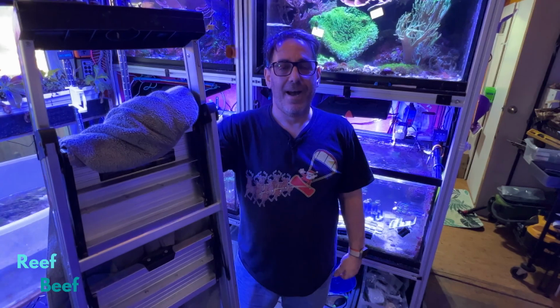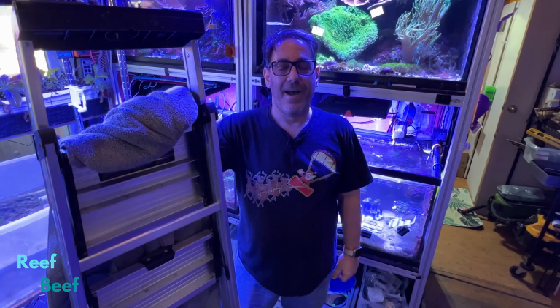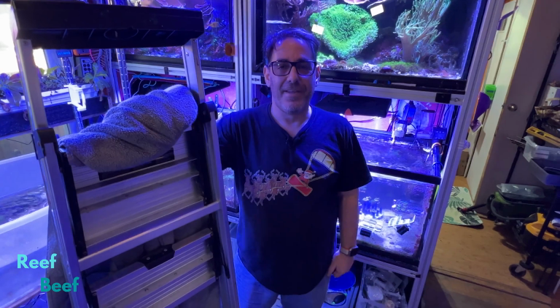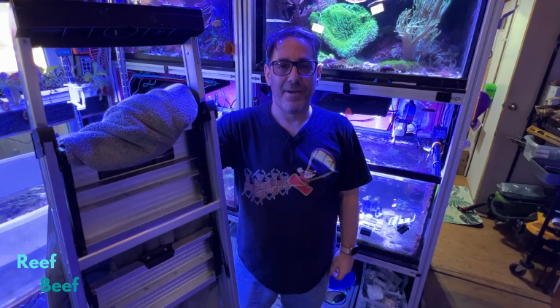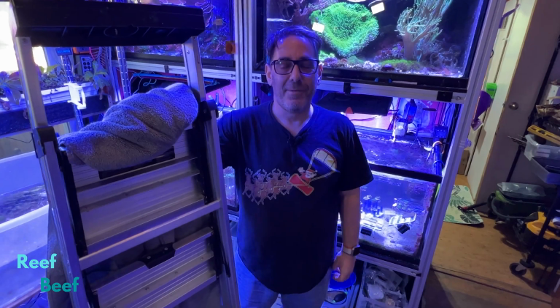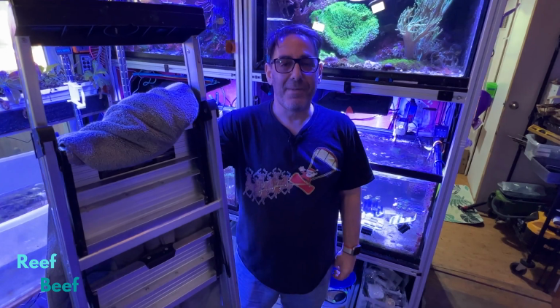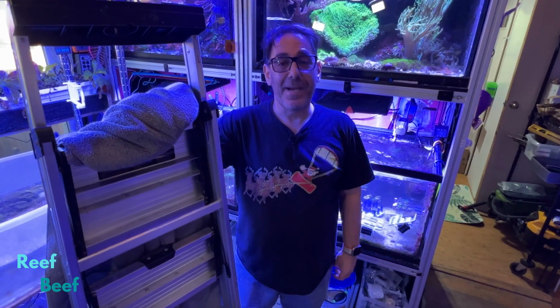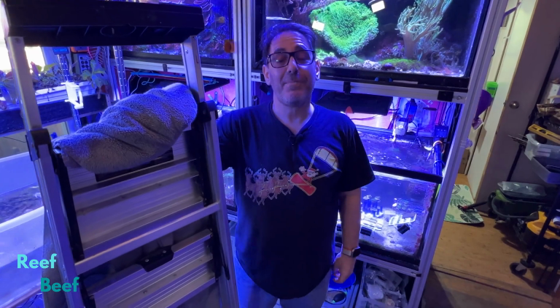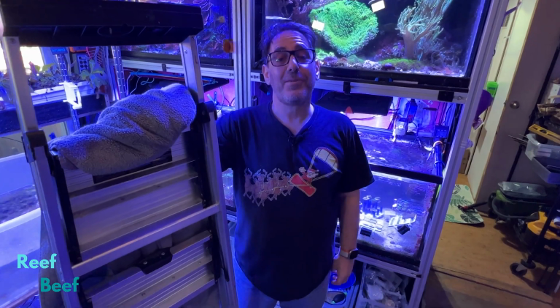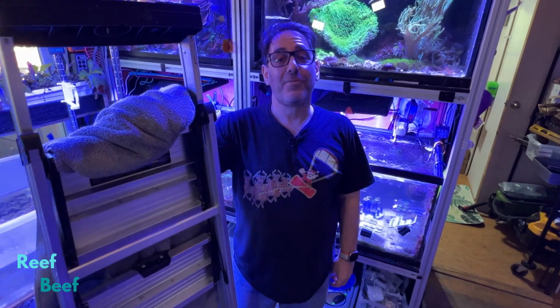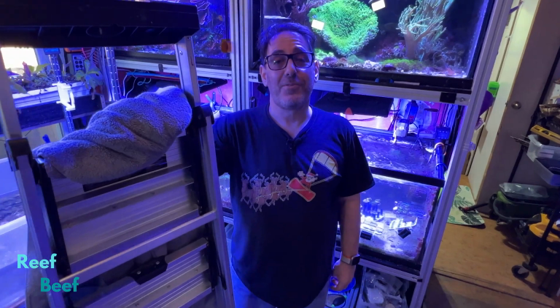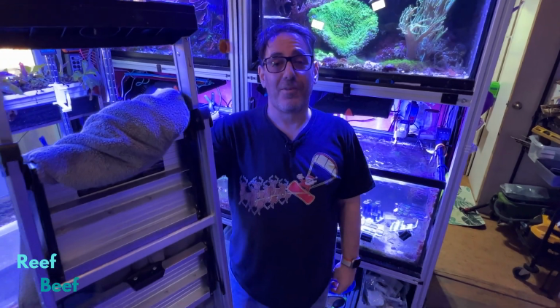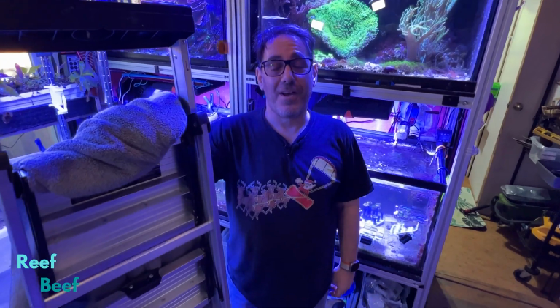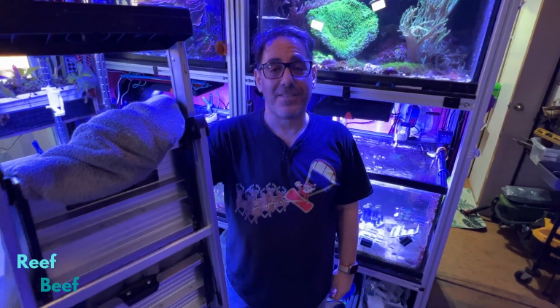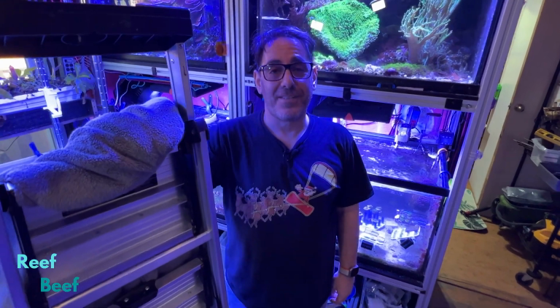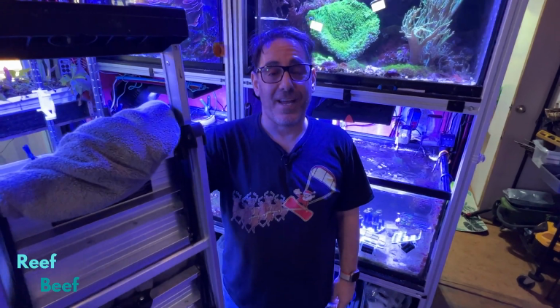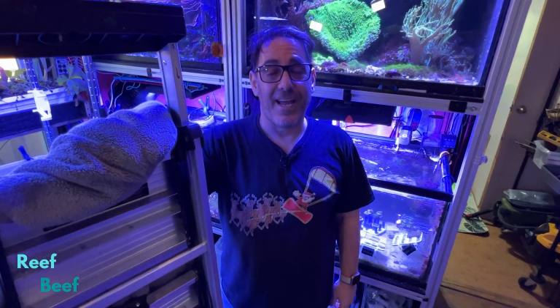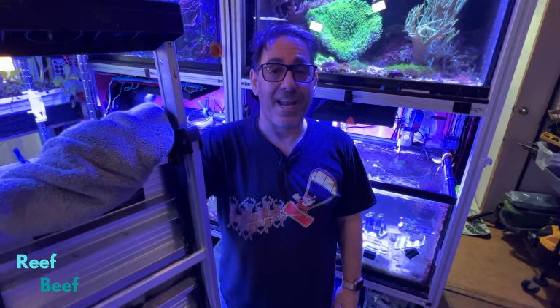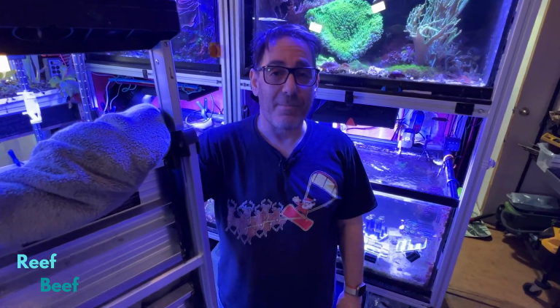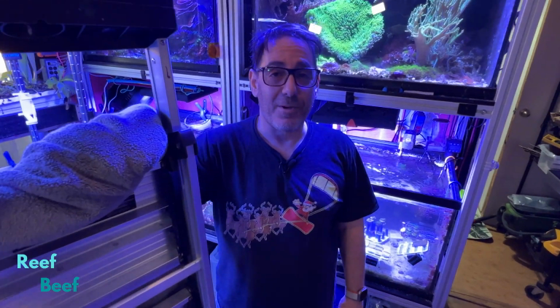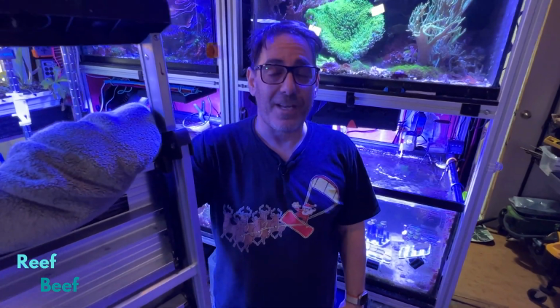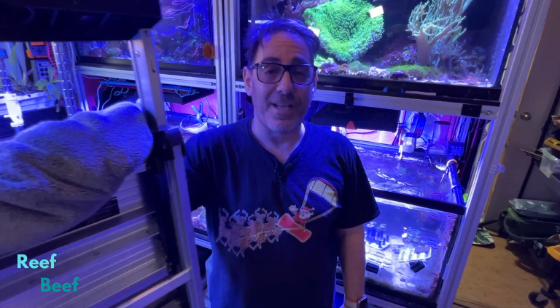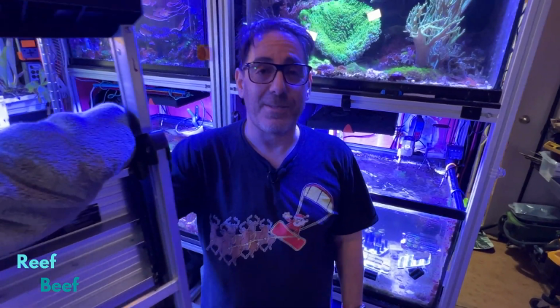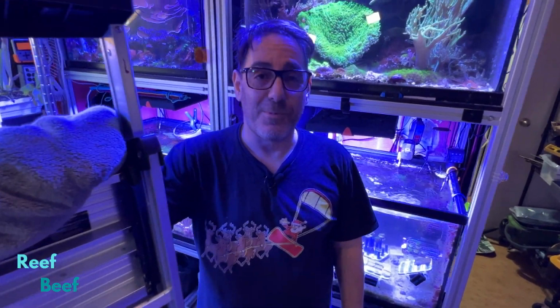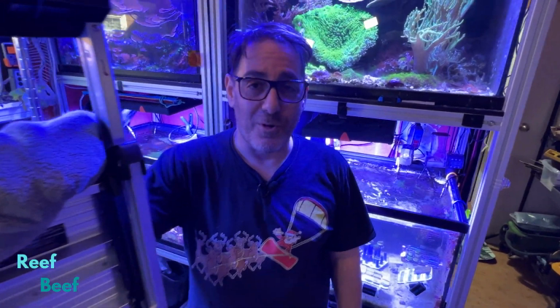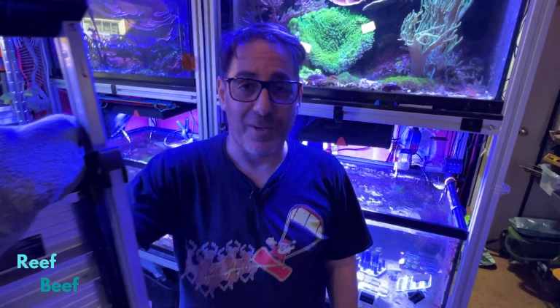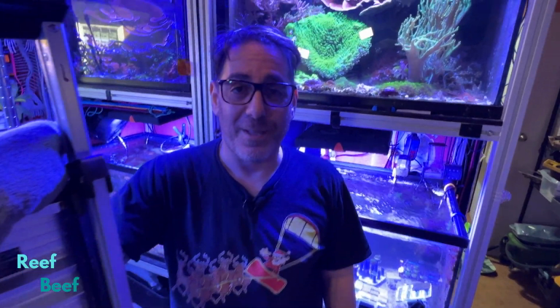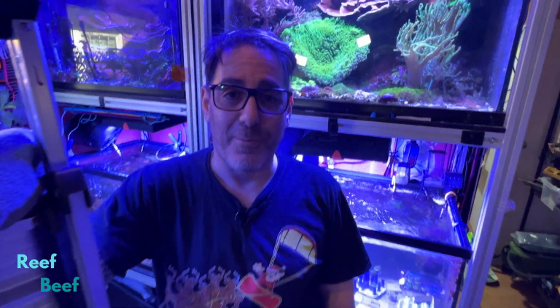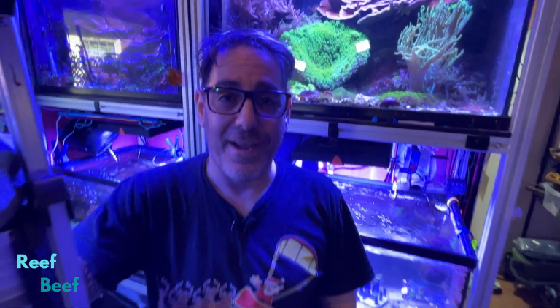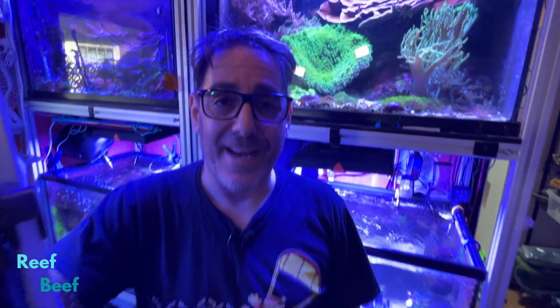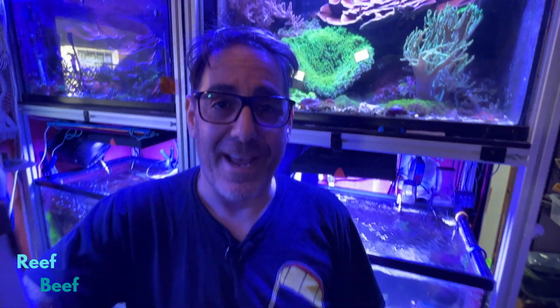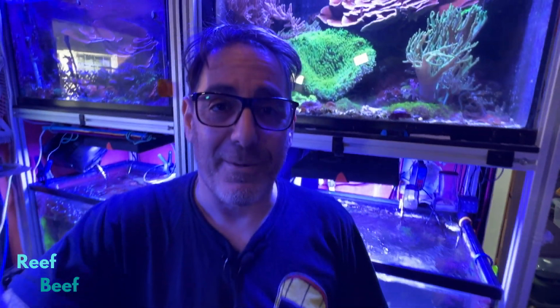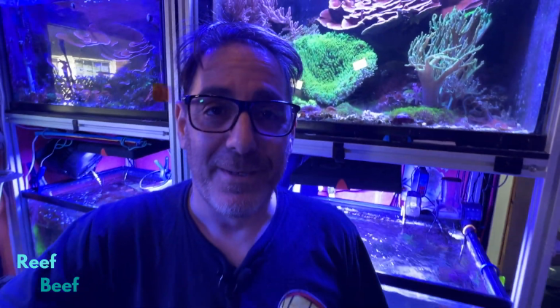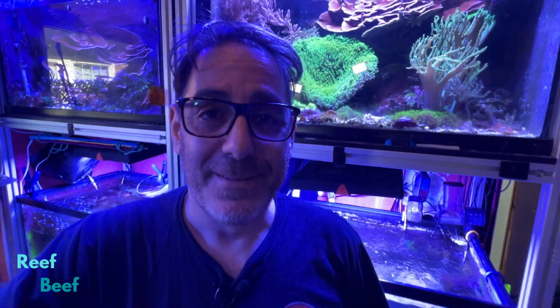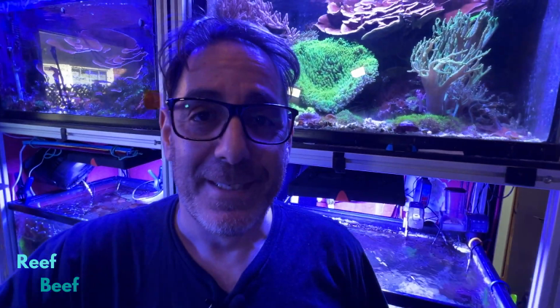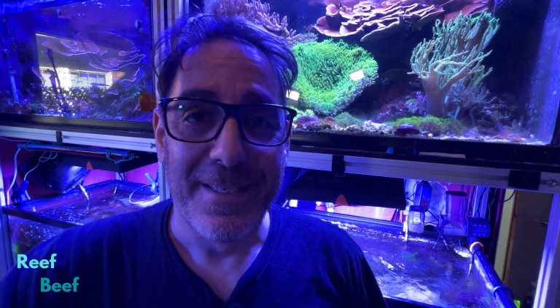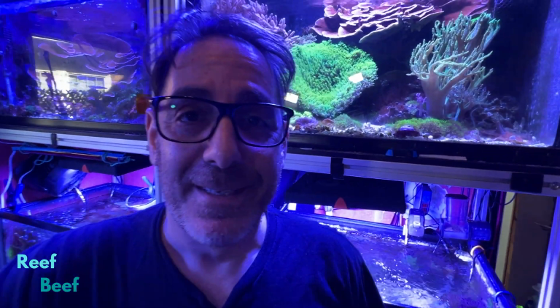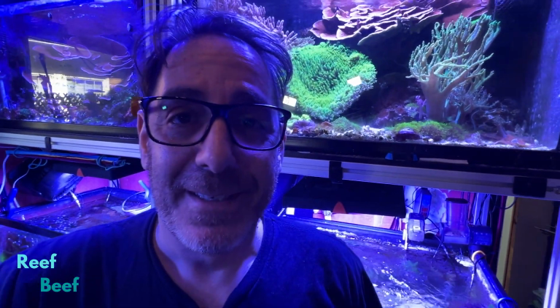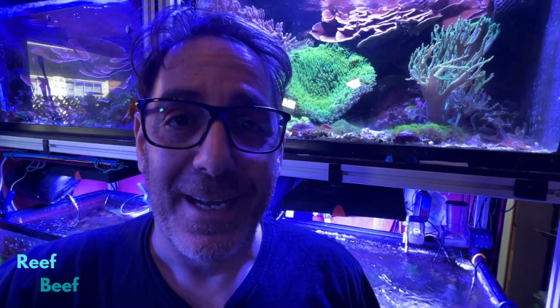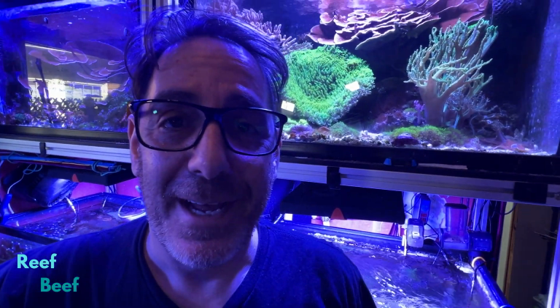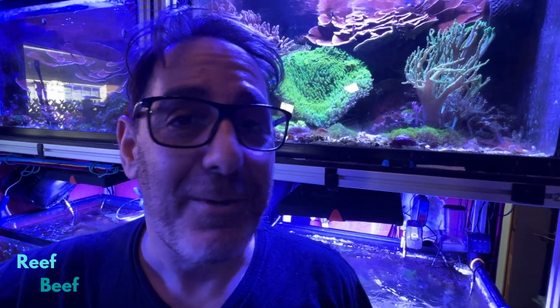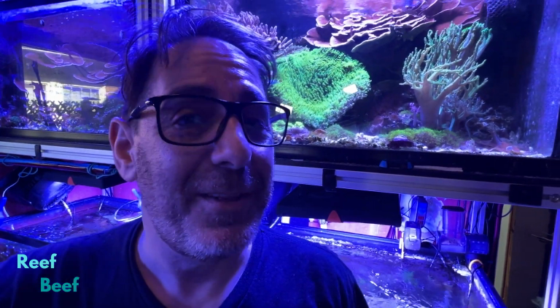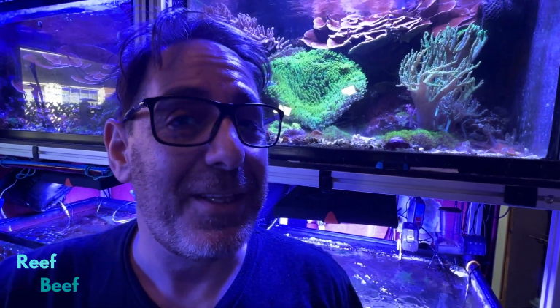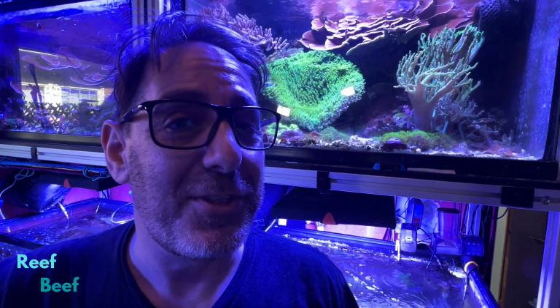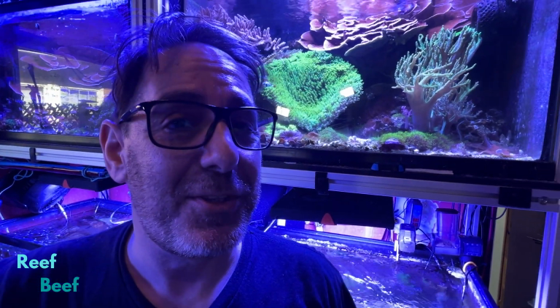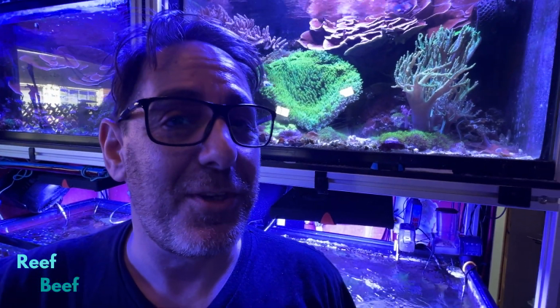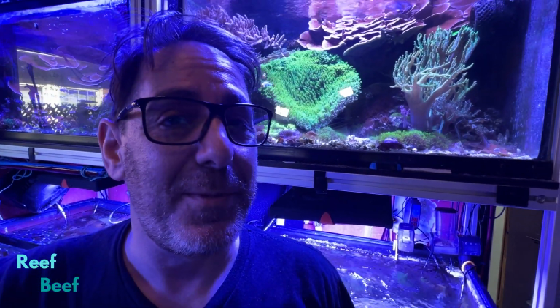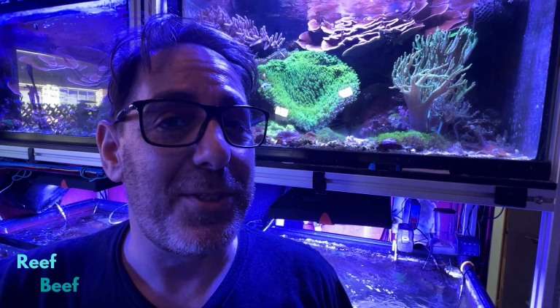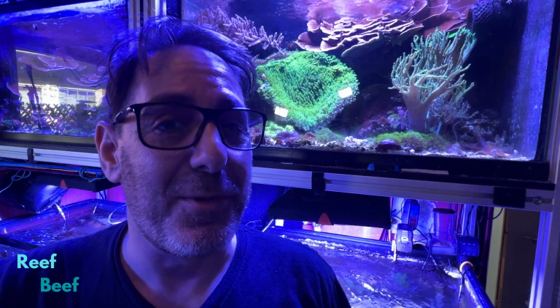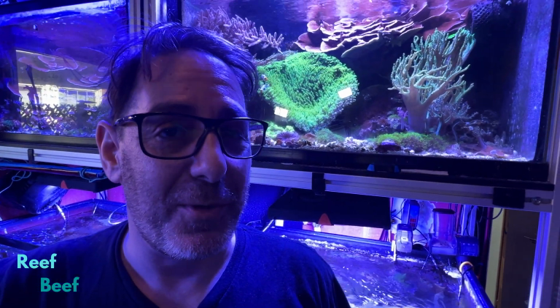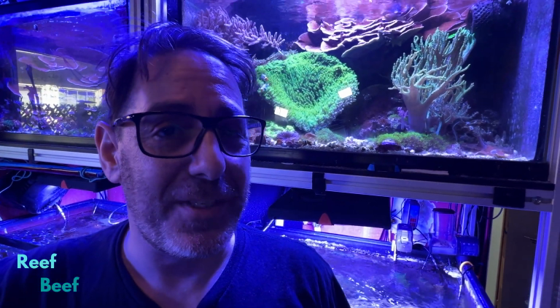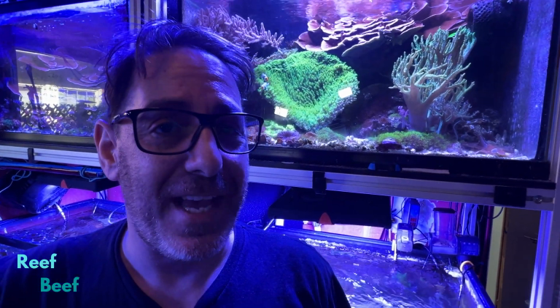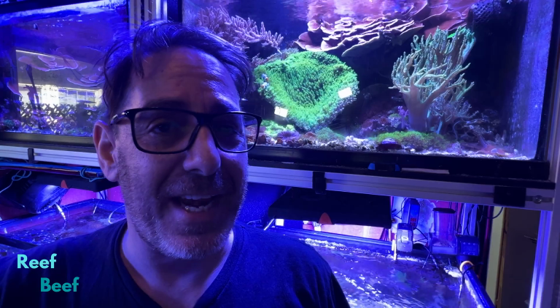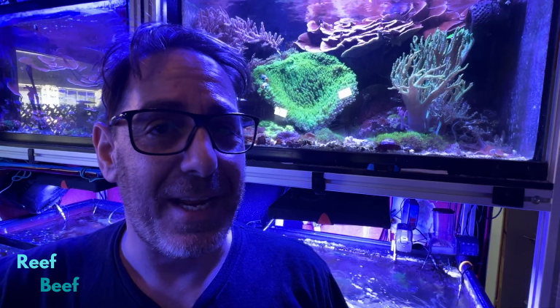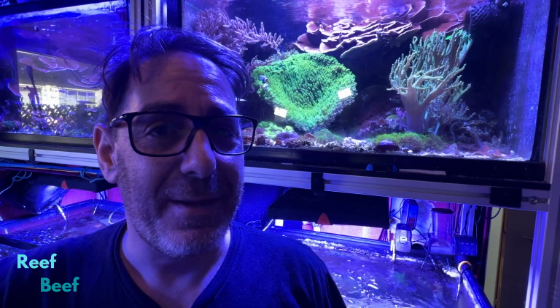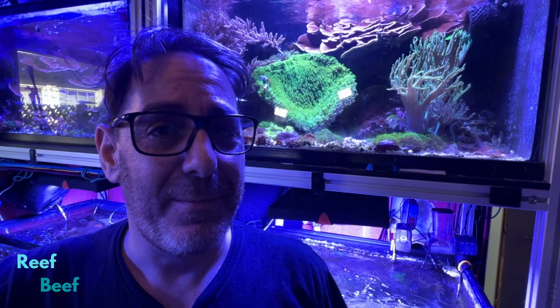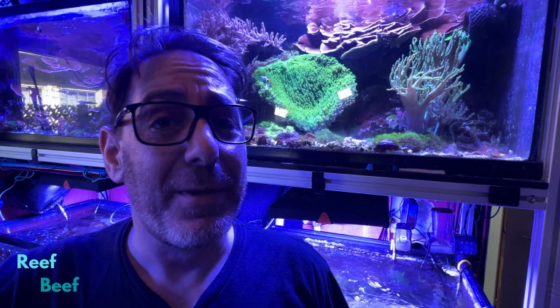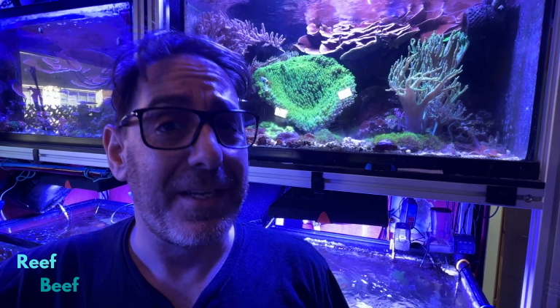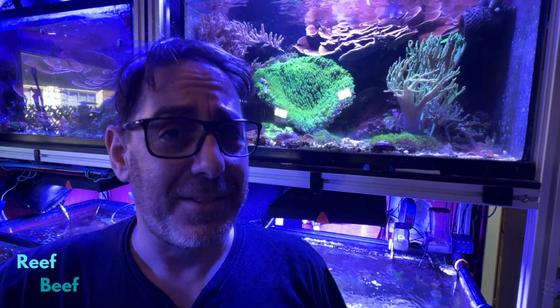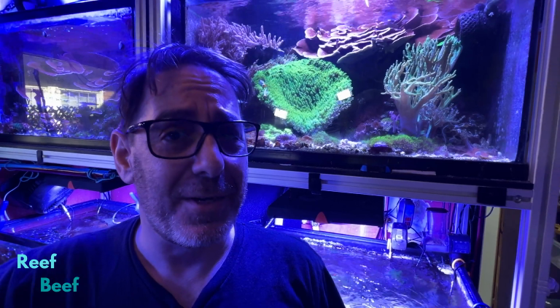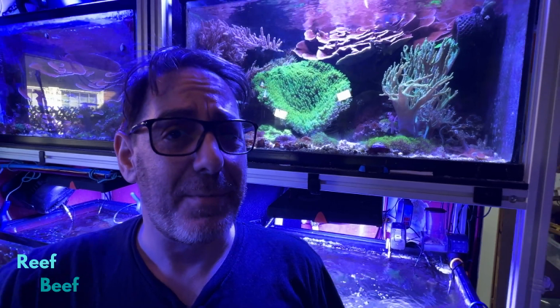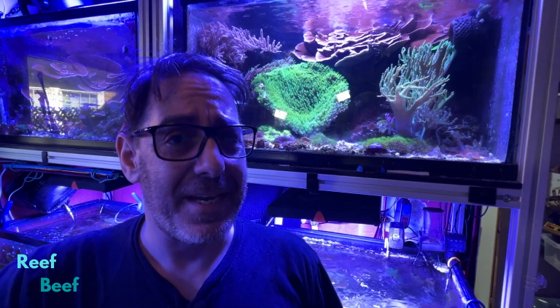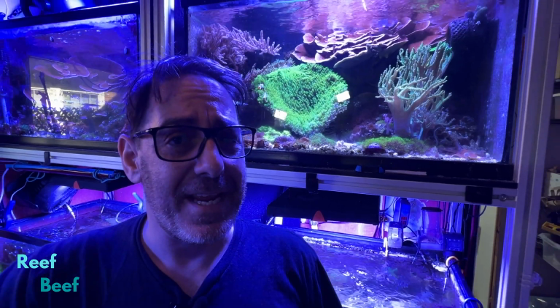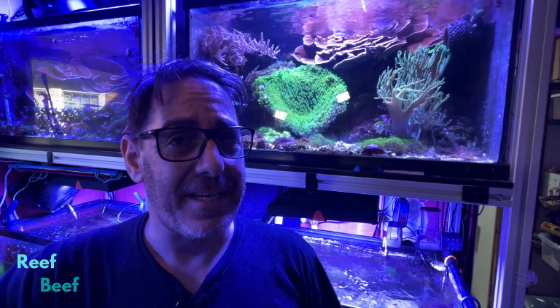Hi there. My name is Rich Ross, and I'm going to cut some coral up right now. I don't think this is going to be super exciting, but it's going to be neat.